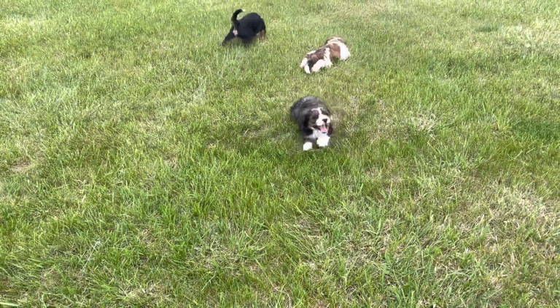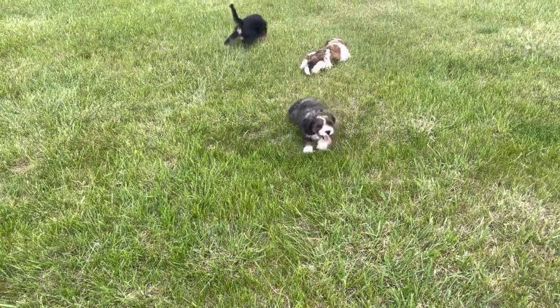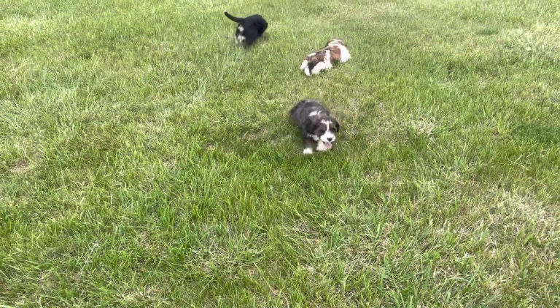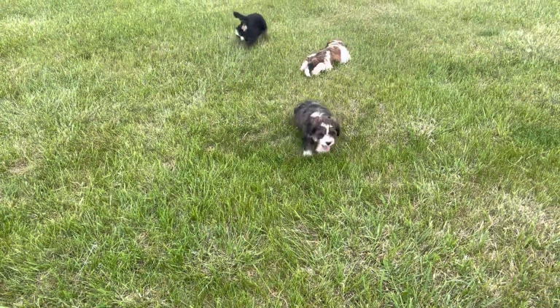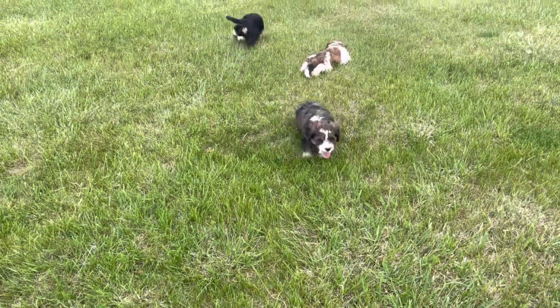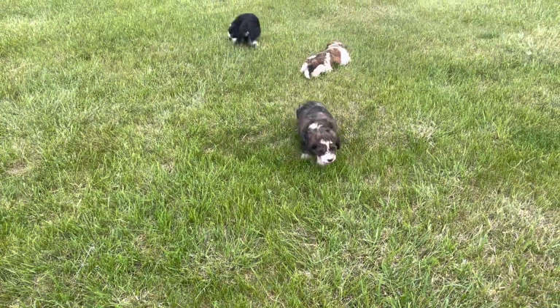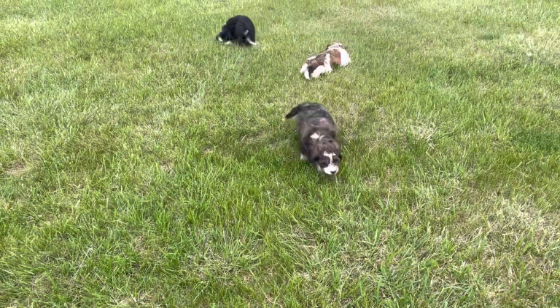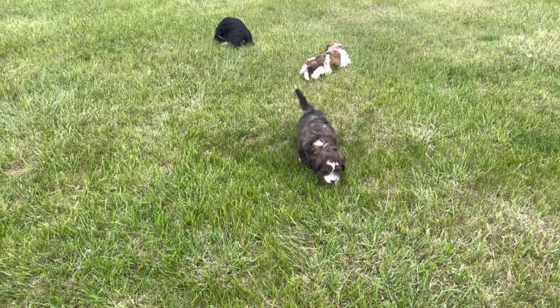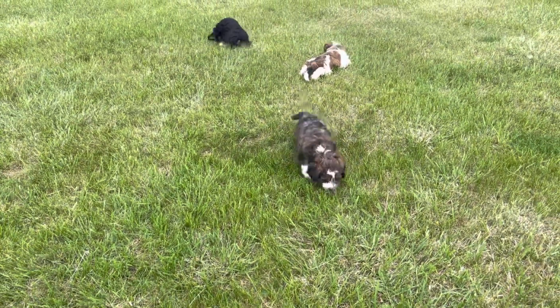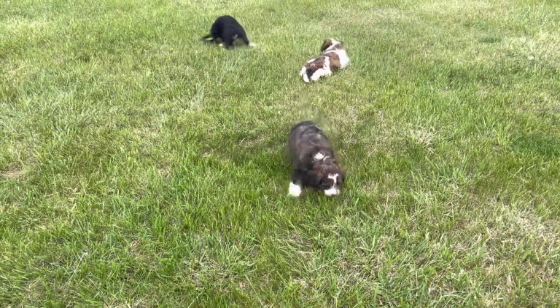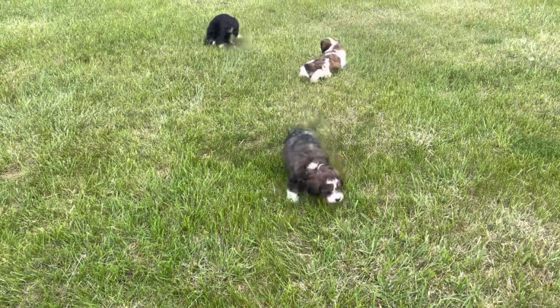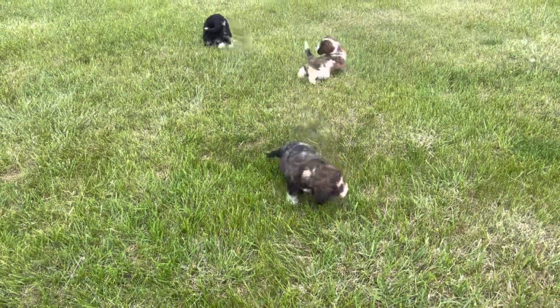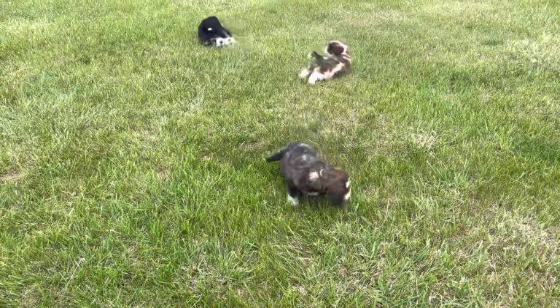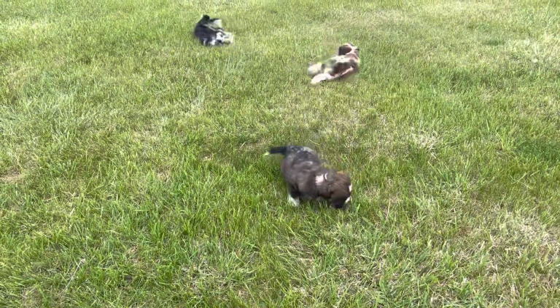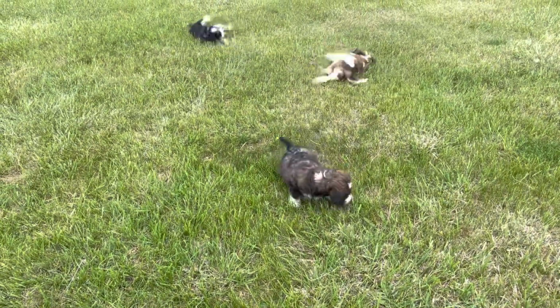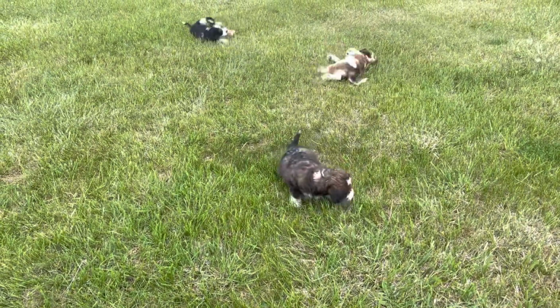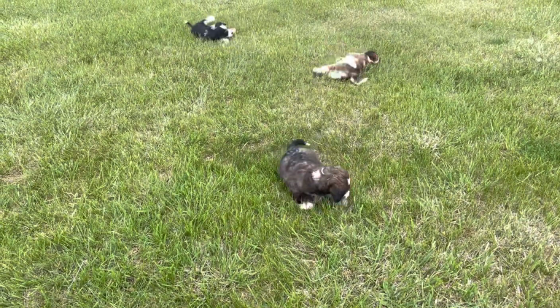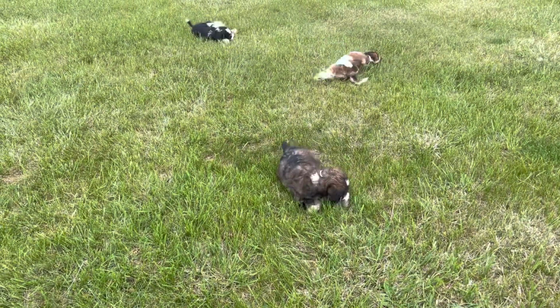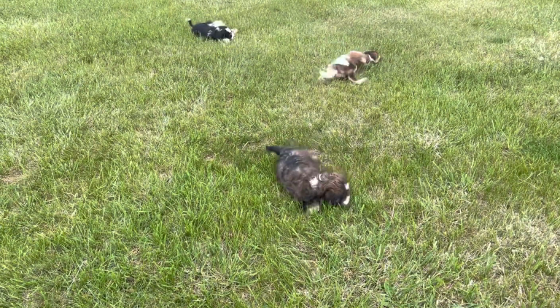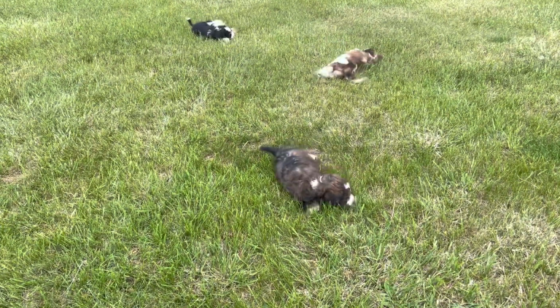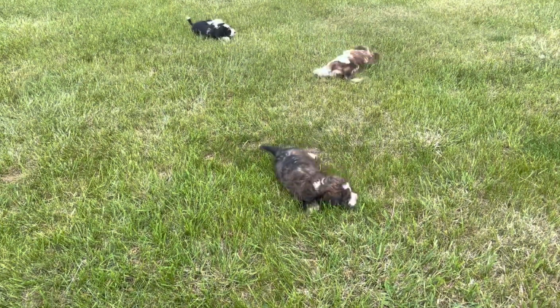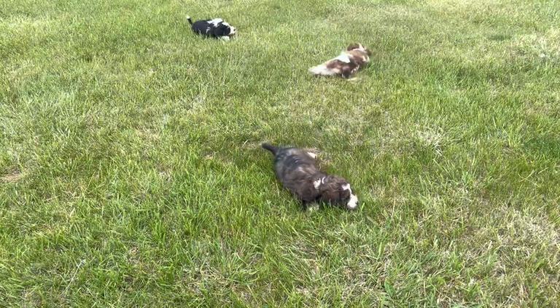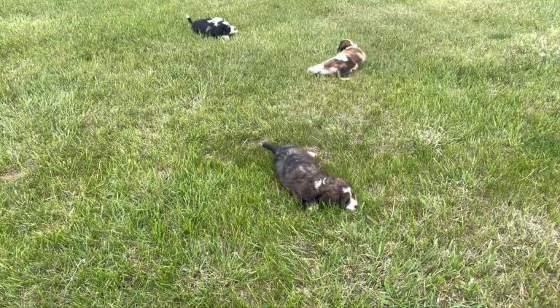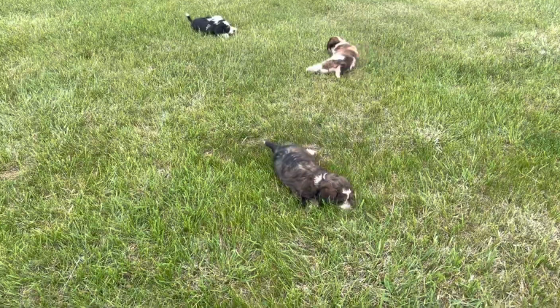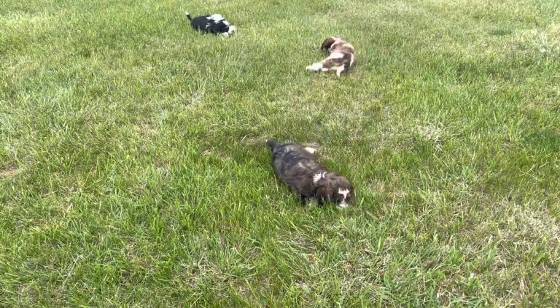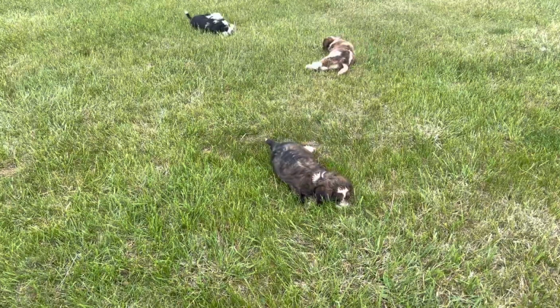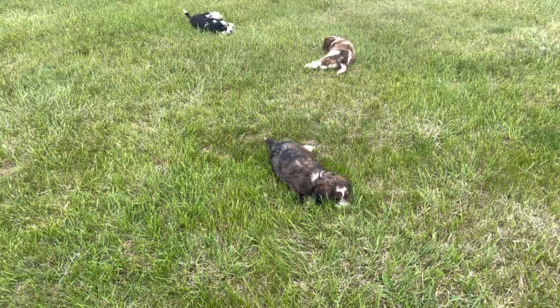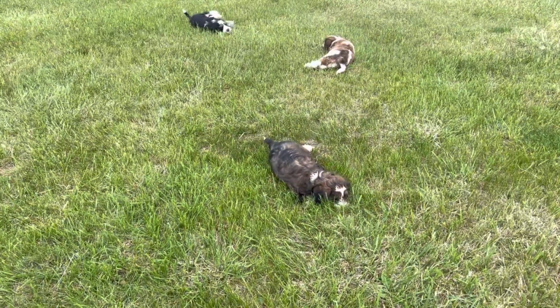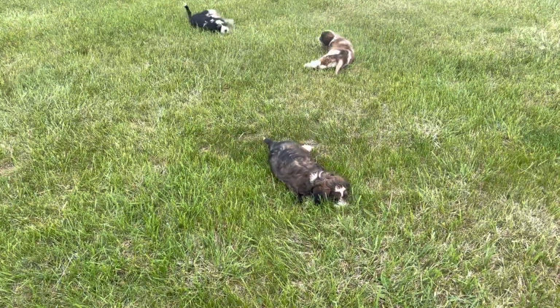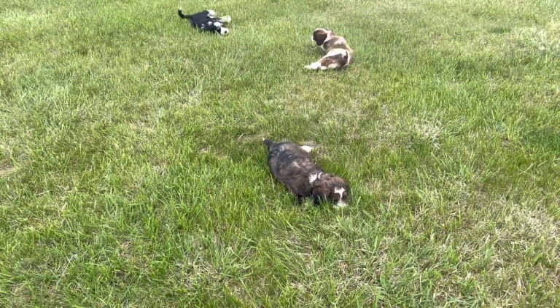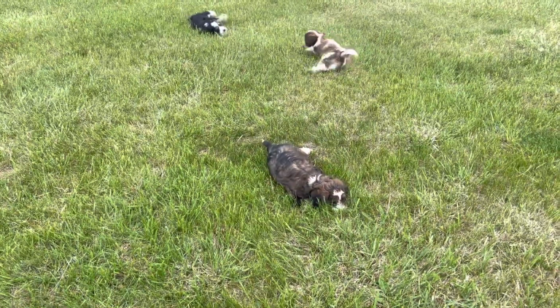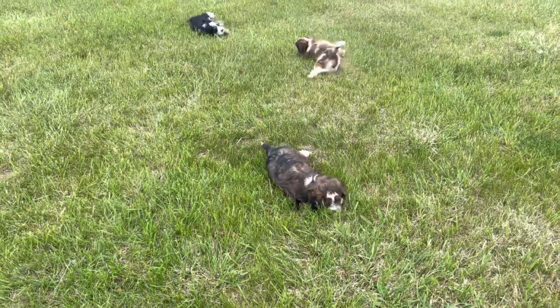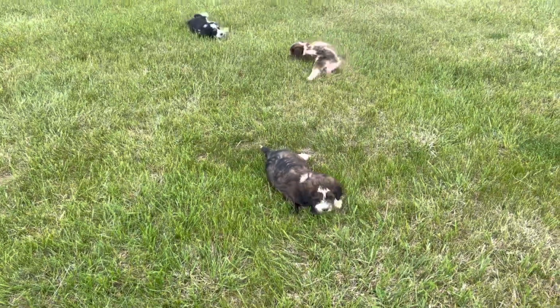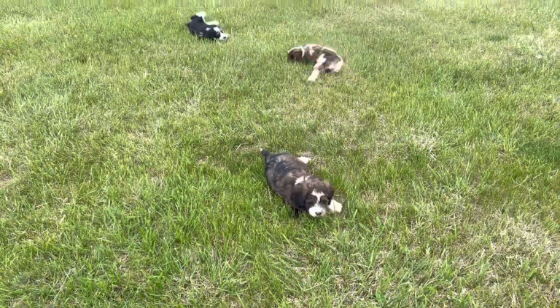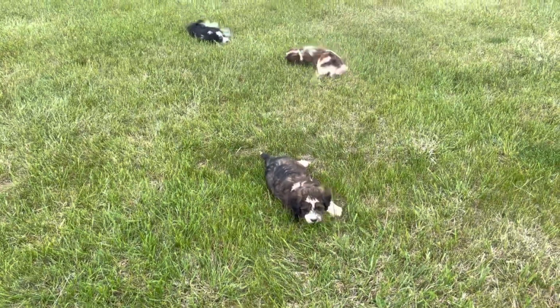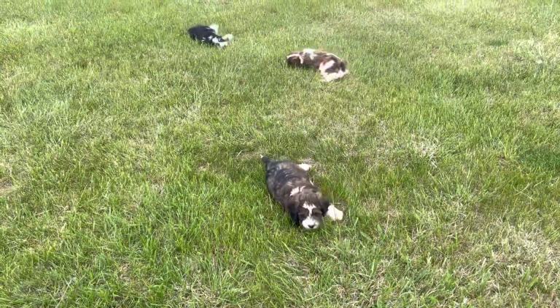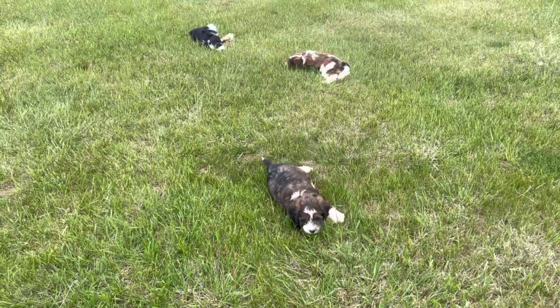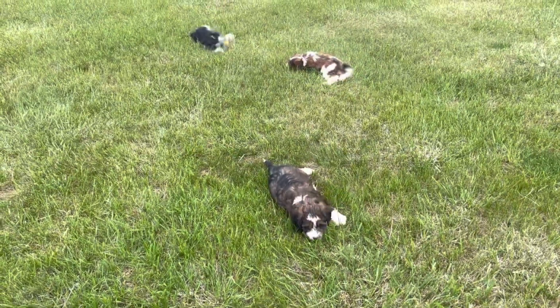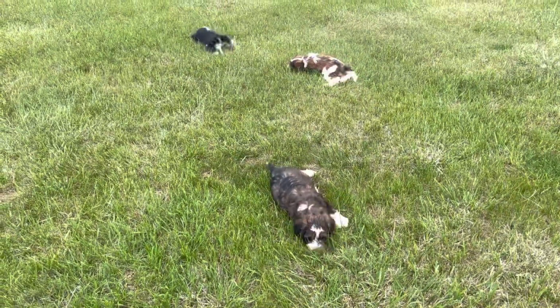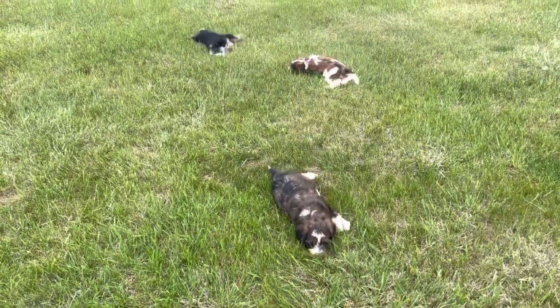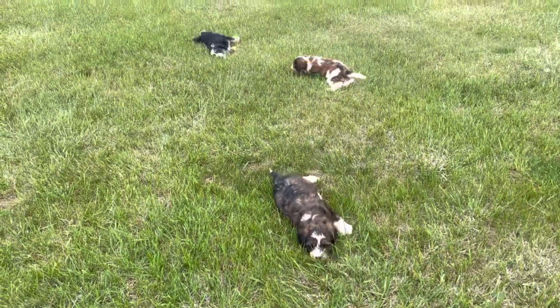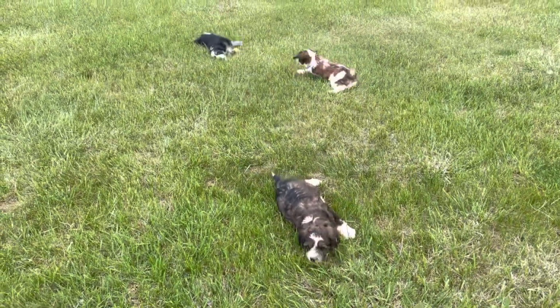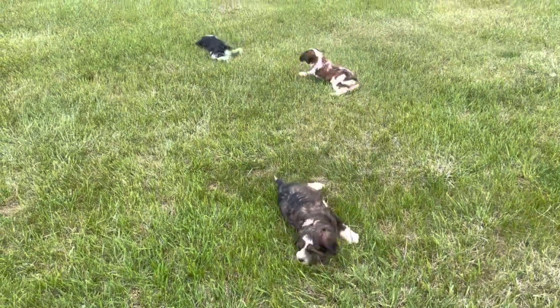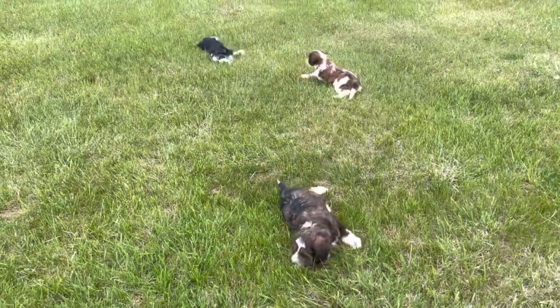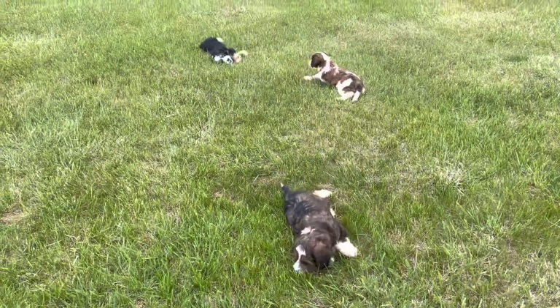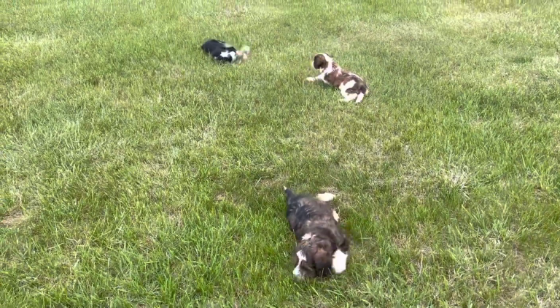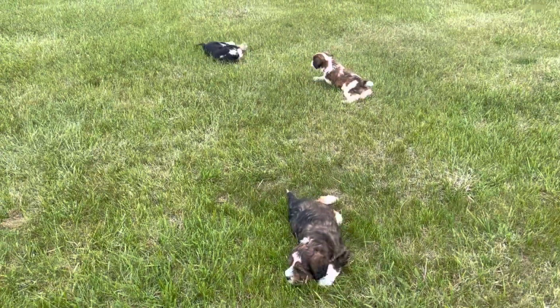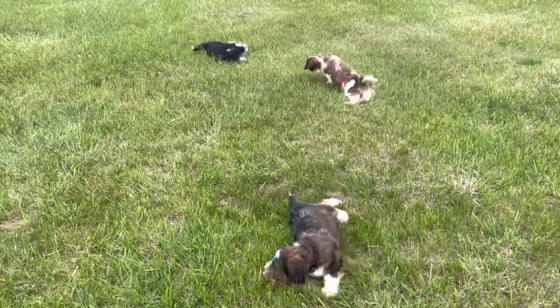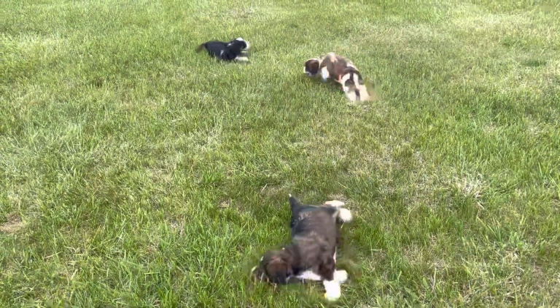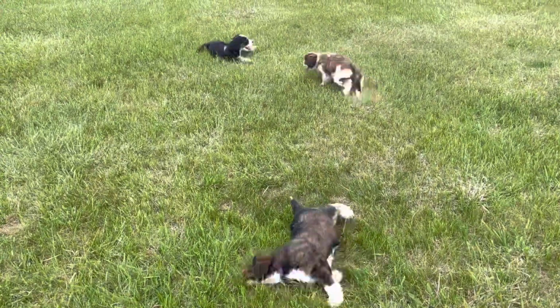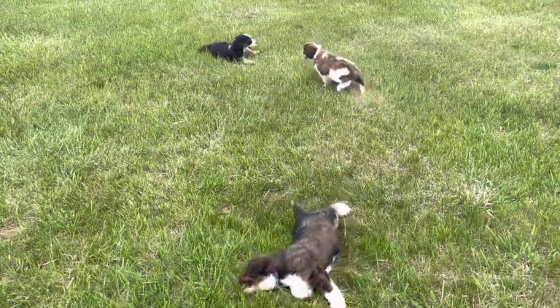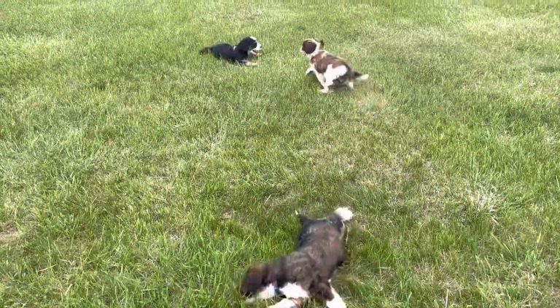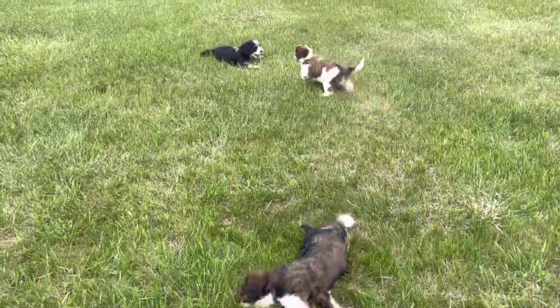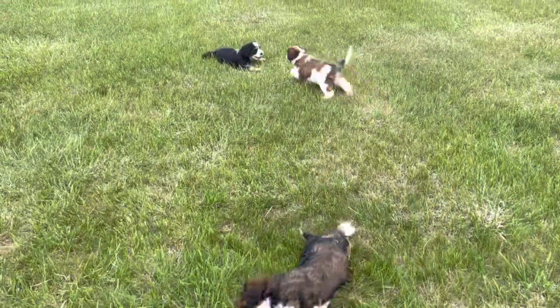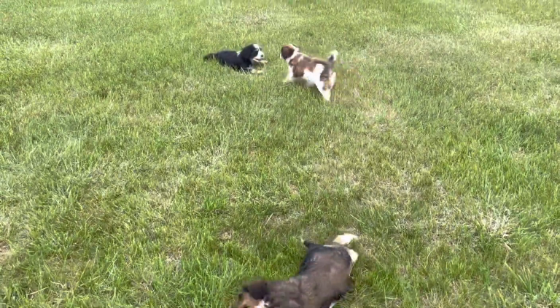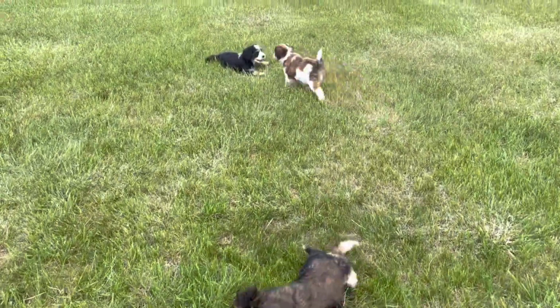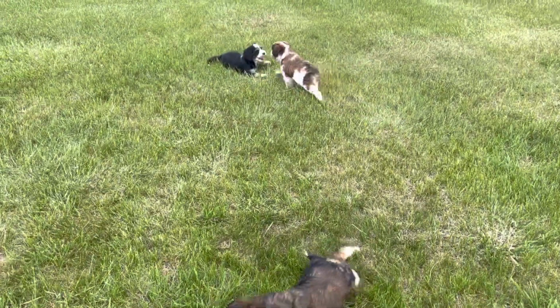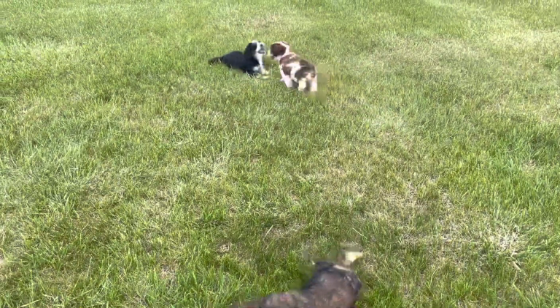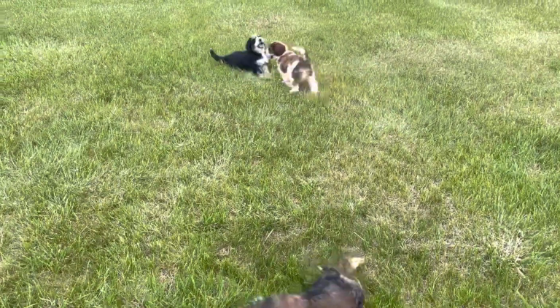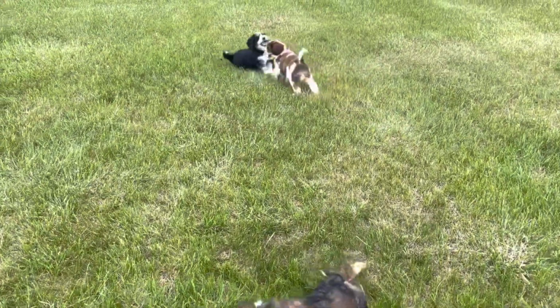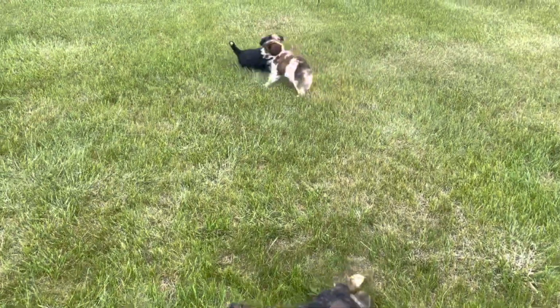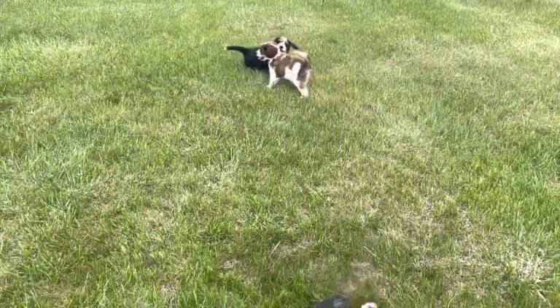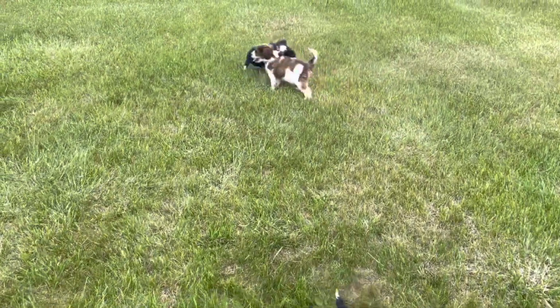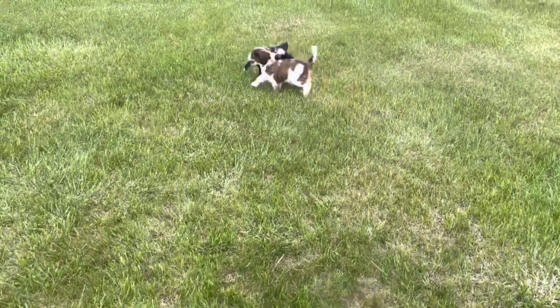We're just saying 'puppy puppy' and they know to come. They're so much fun to take outside and play.